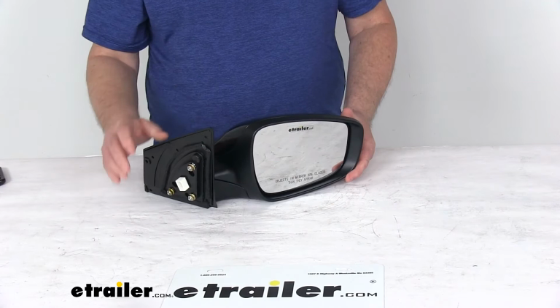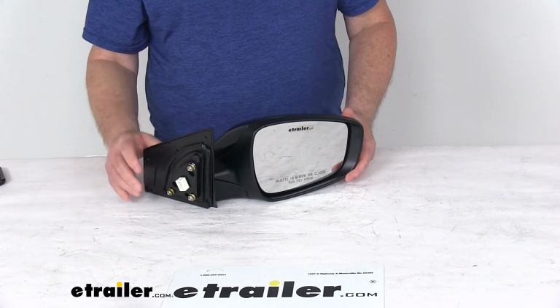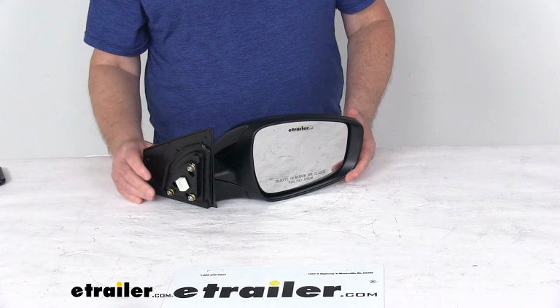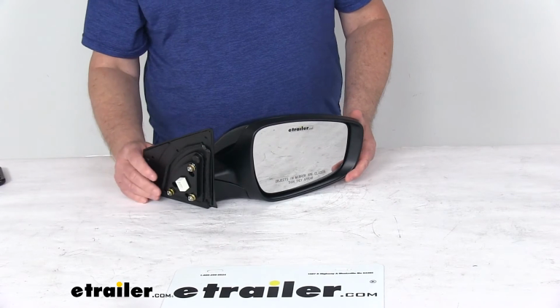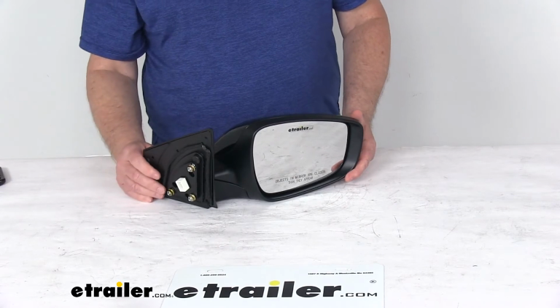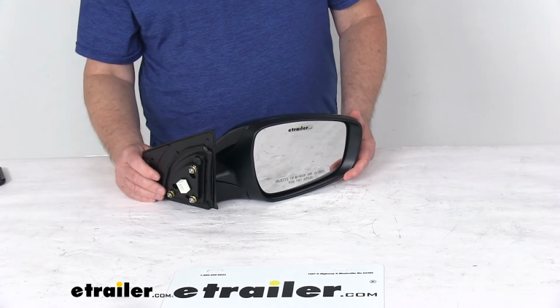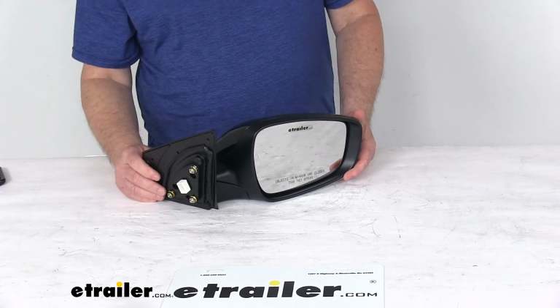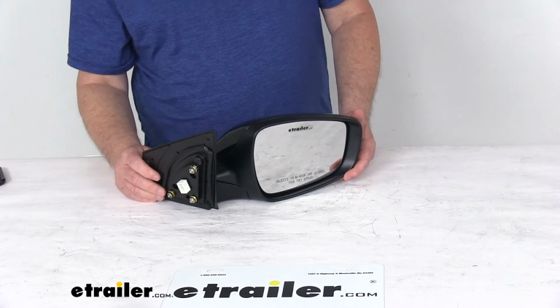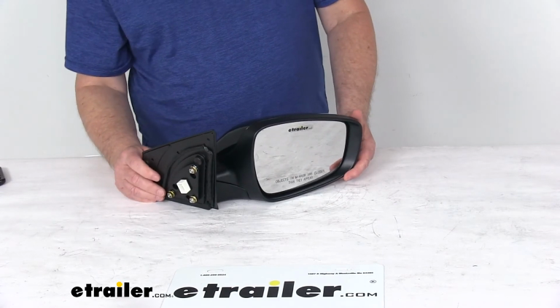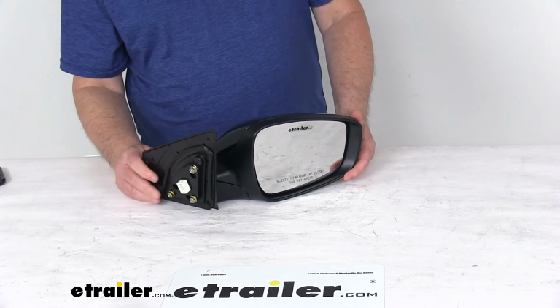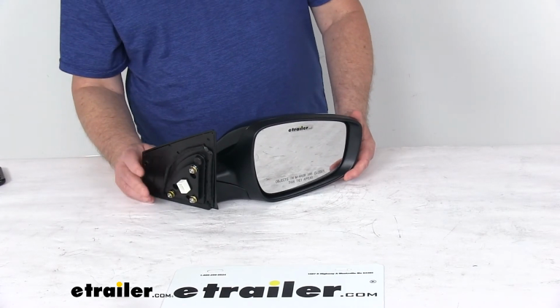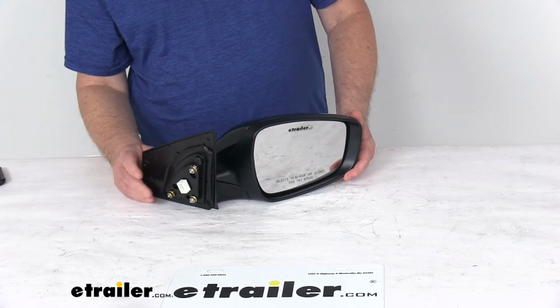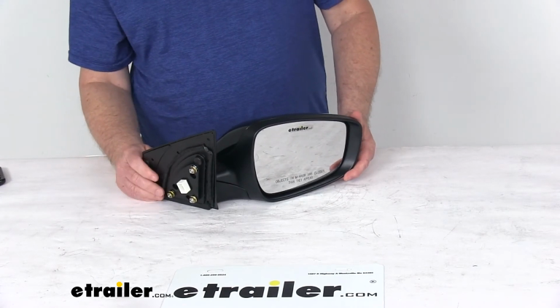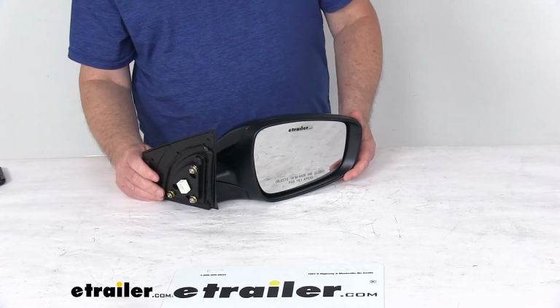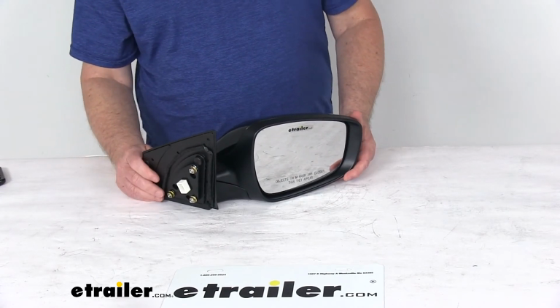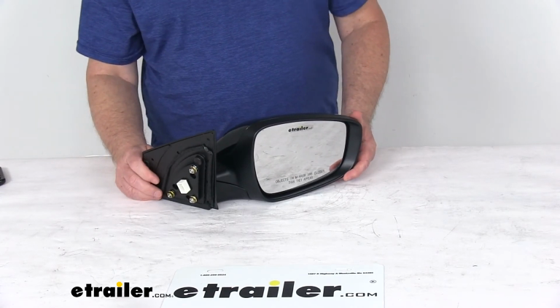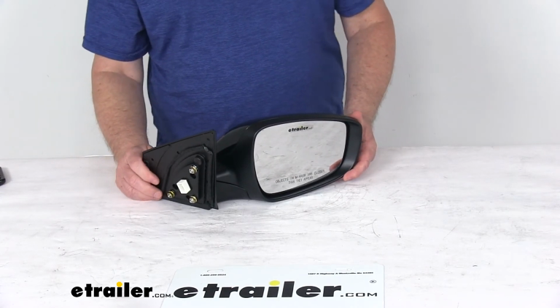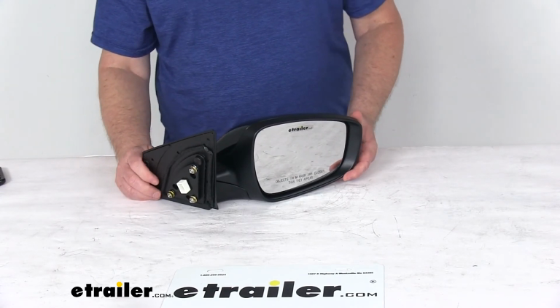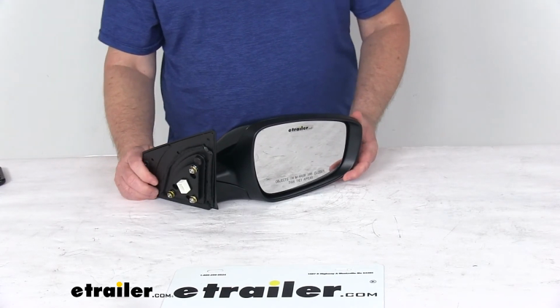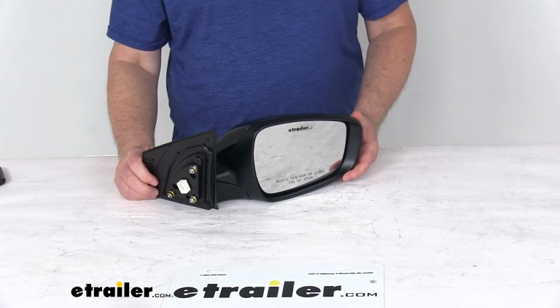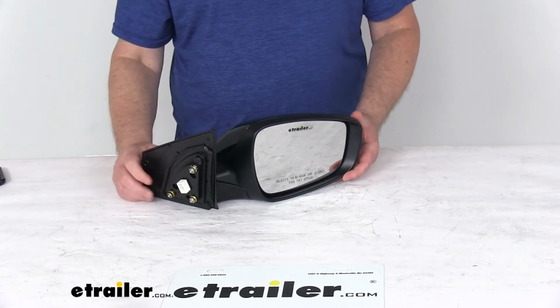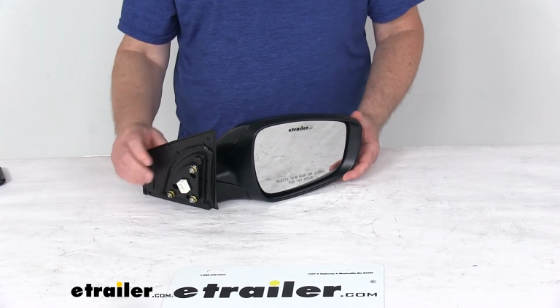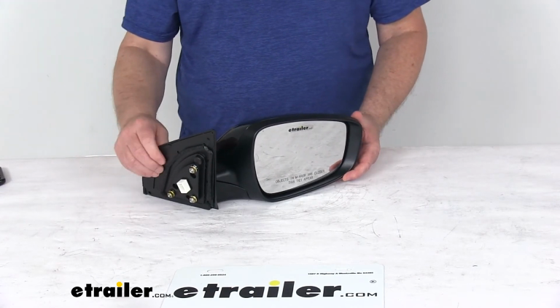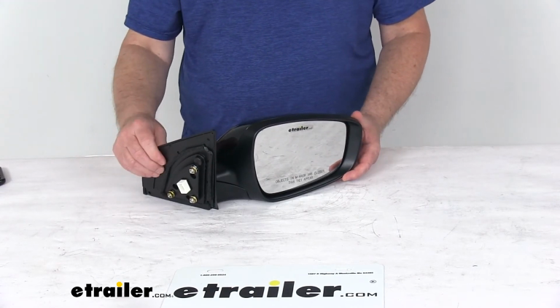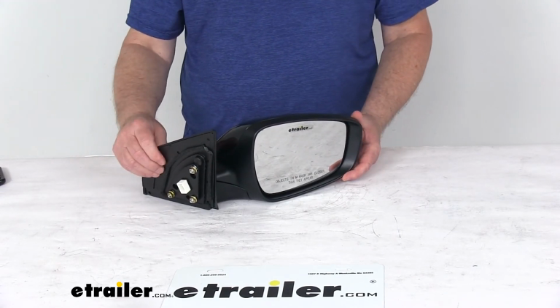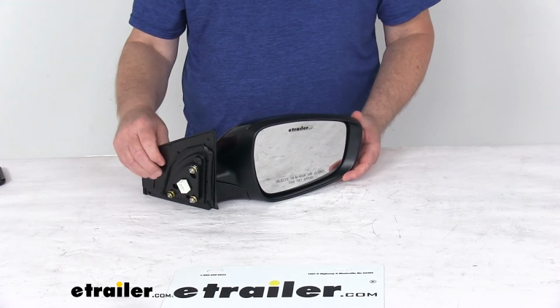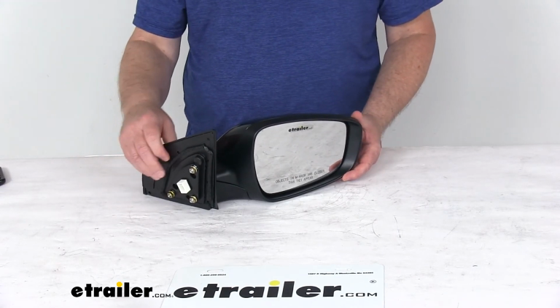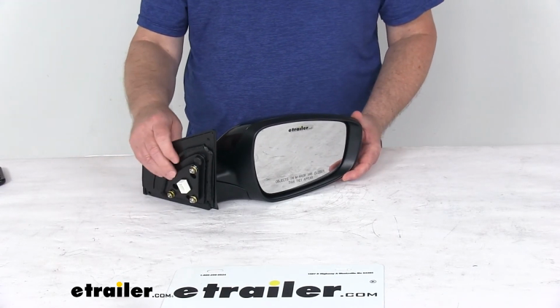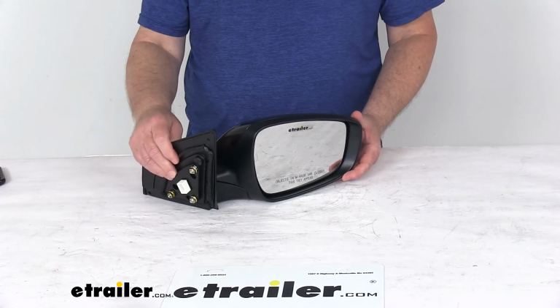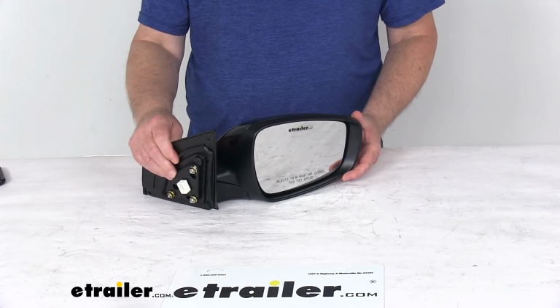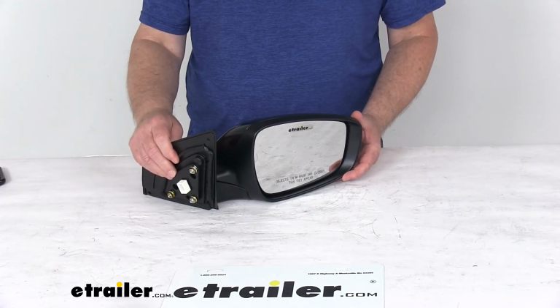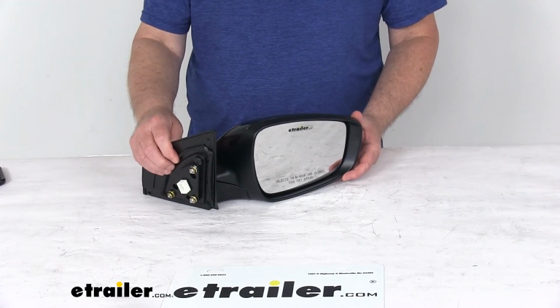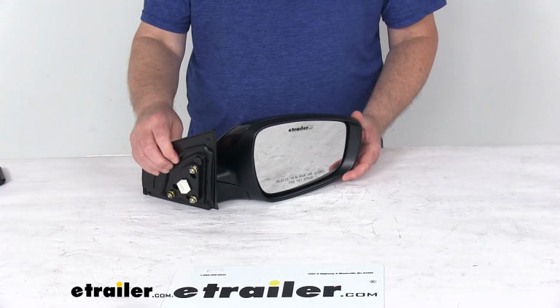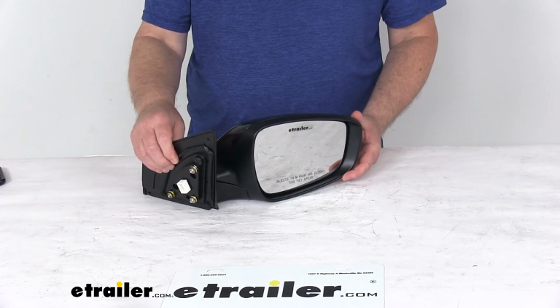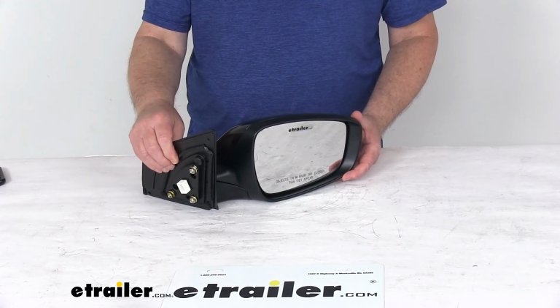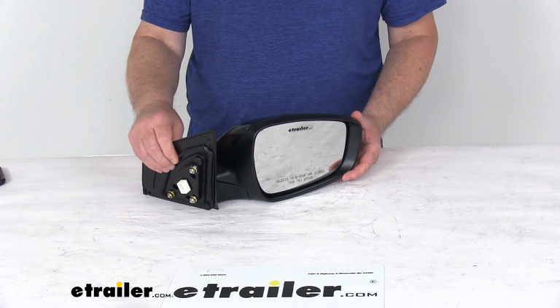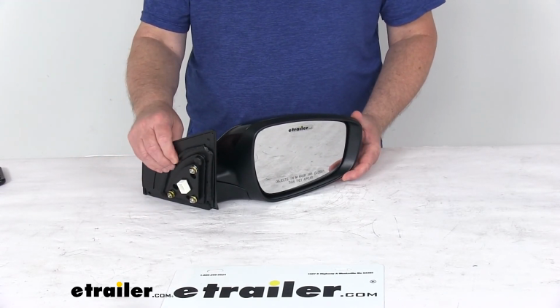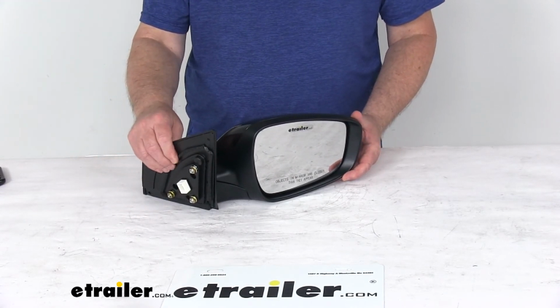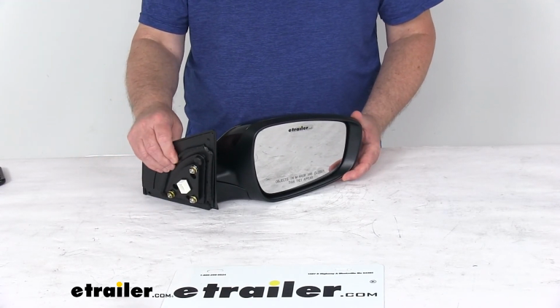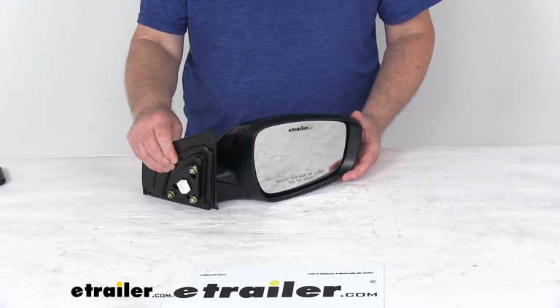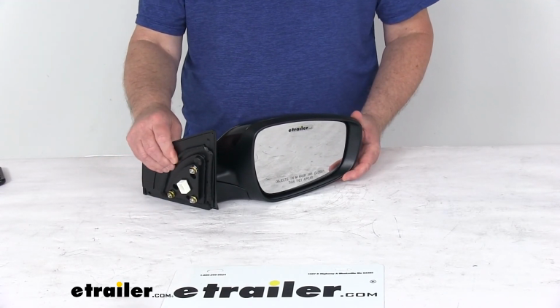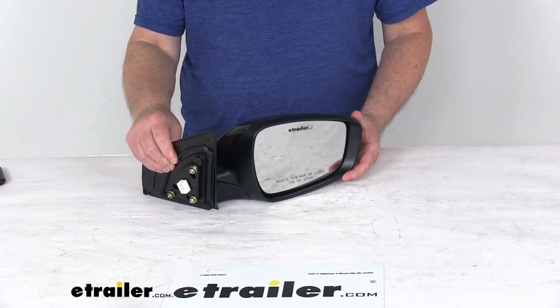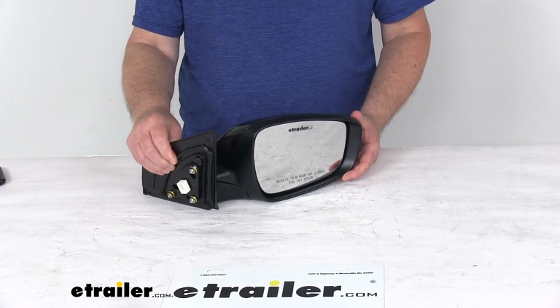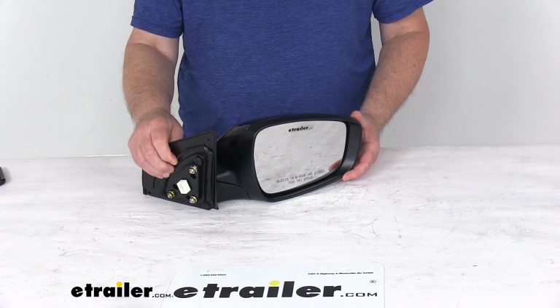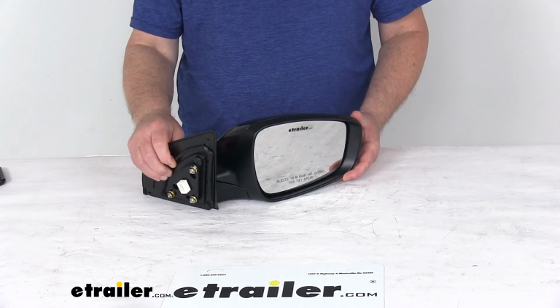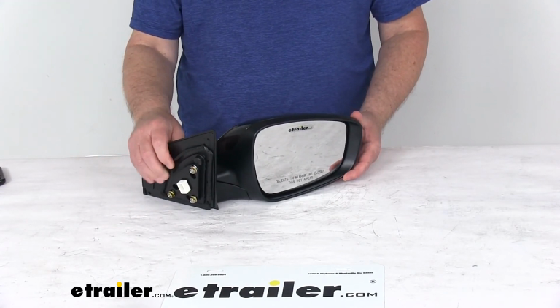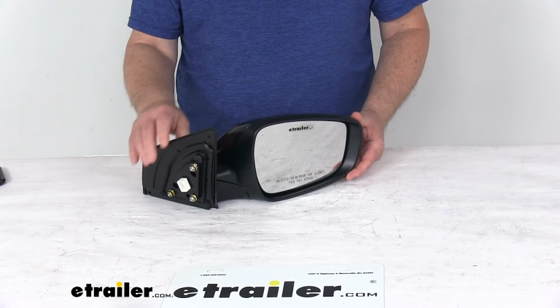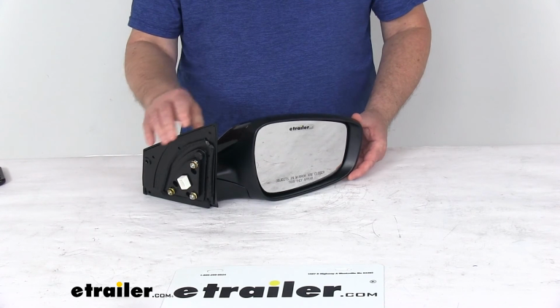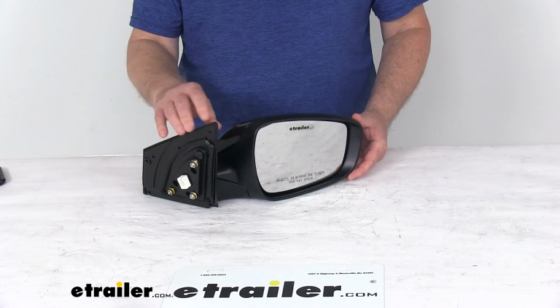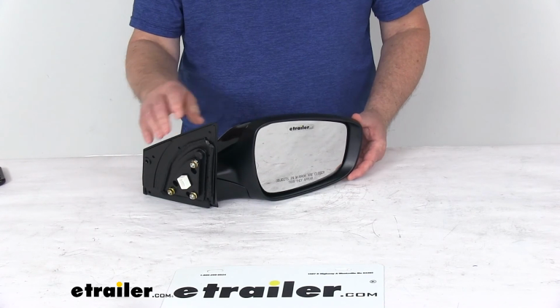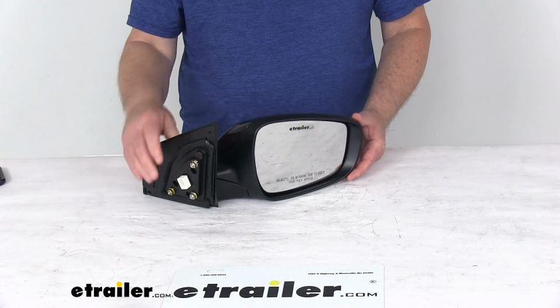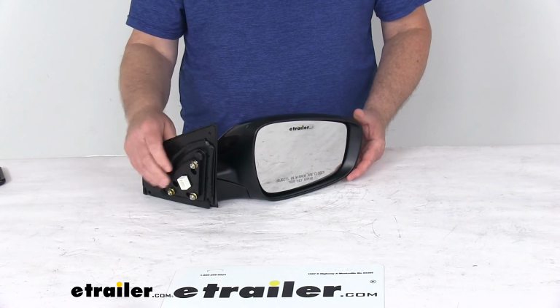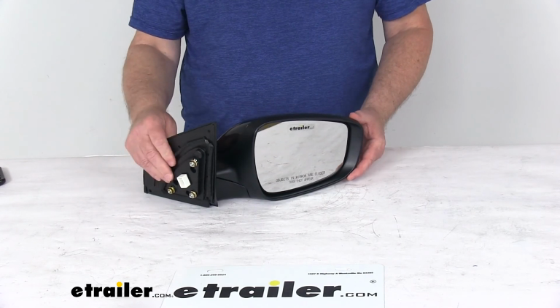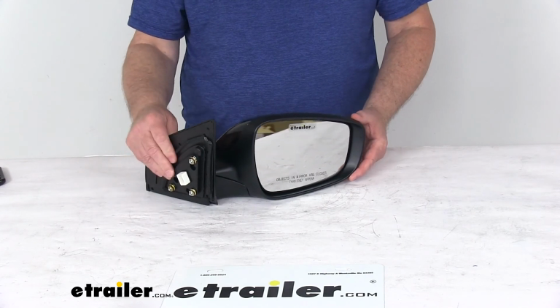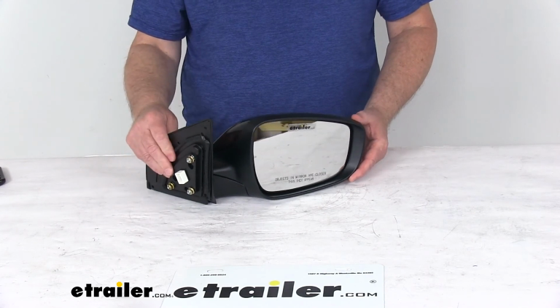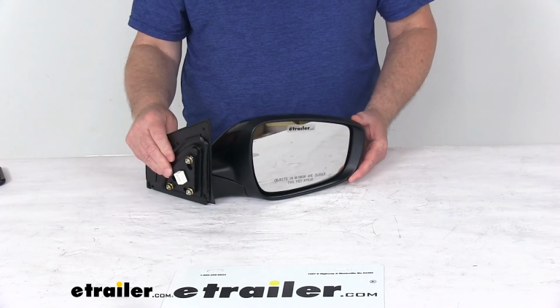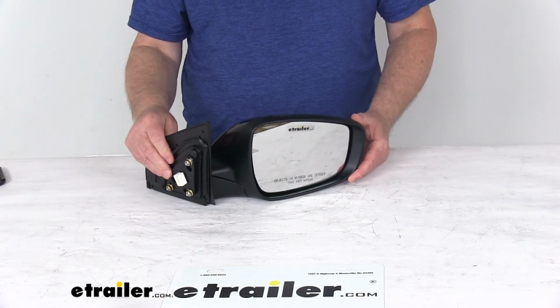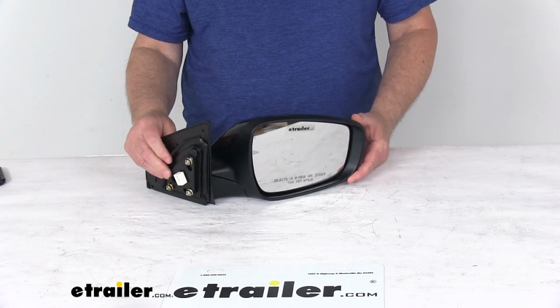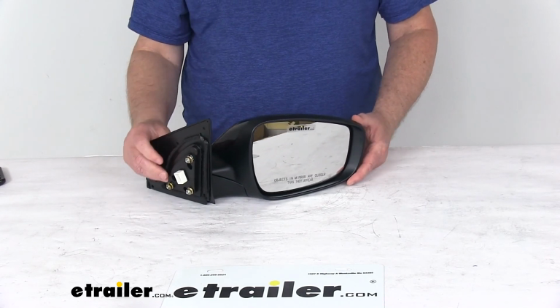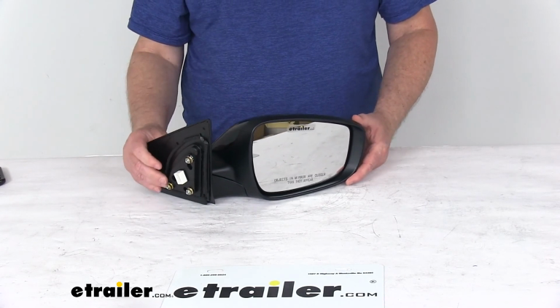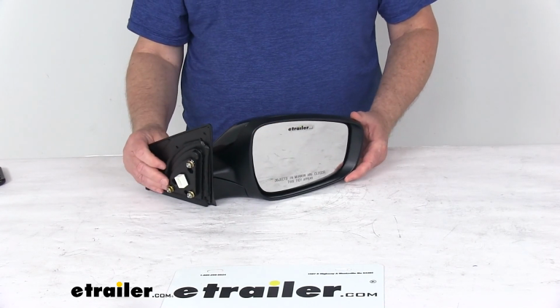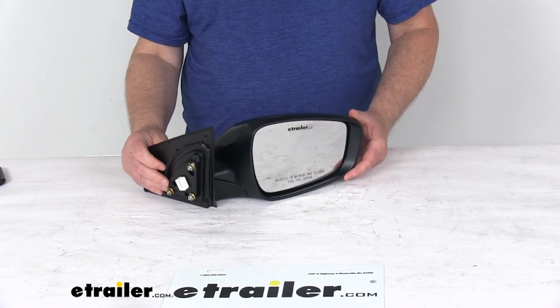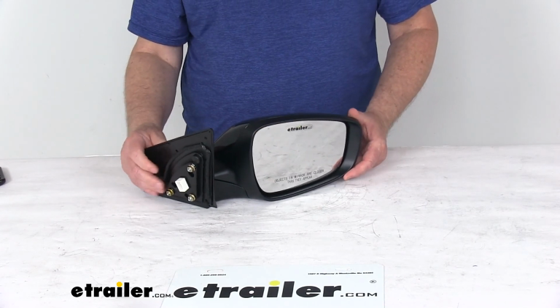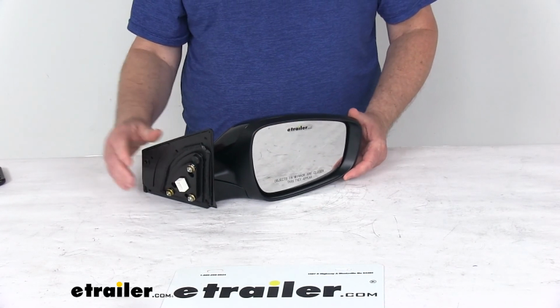That should do it for the review on the K-Source replacement passenger side electric side view mirror with the heat and turn signal functions.